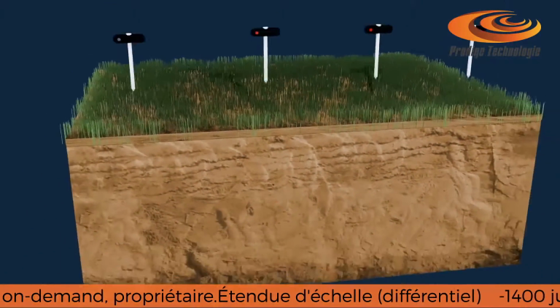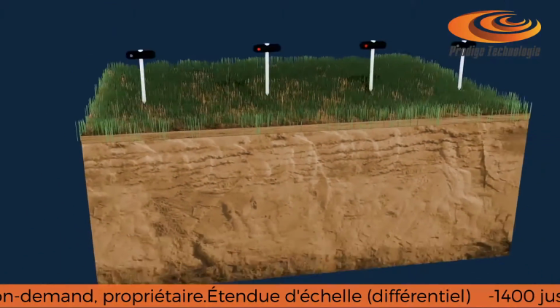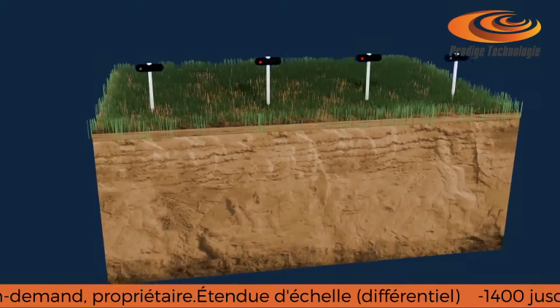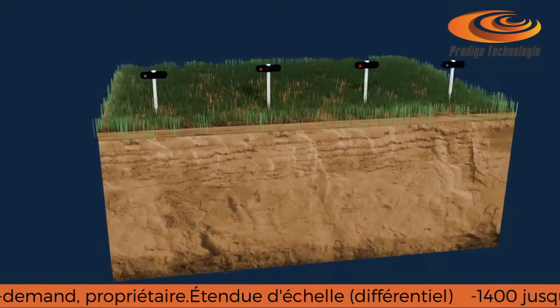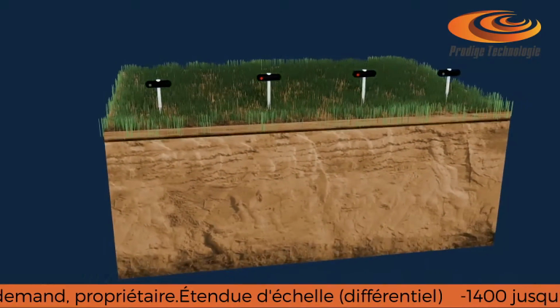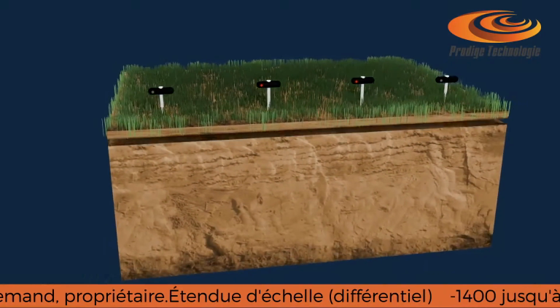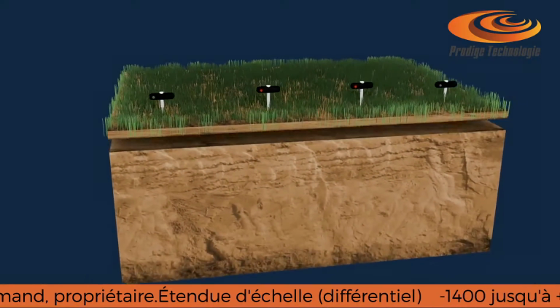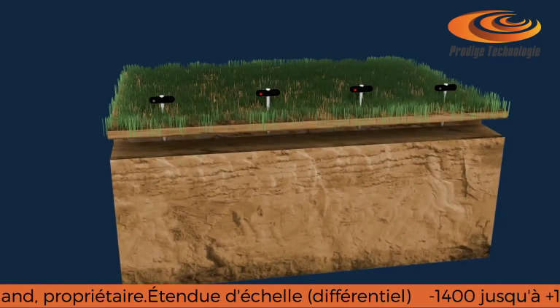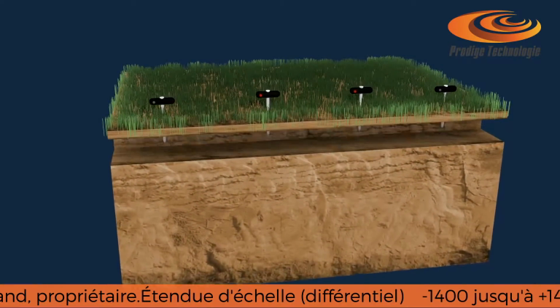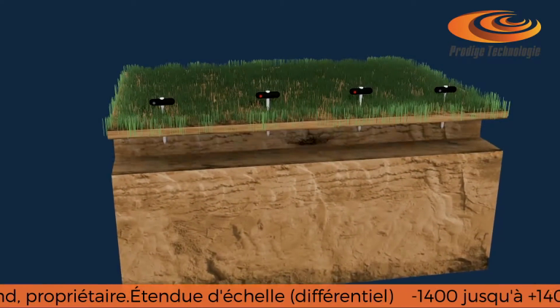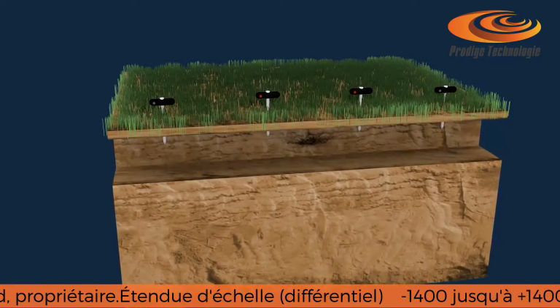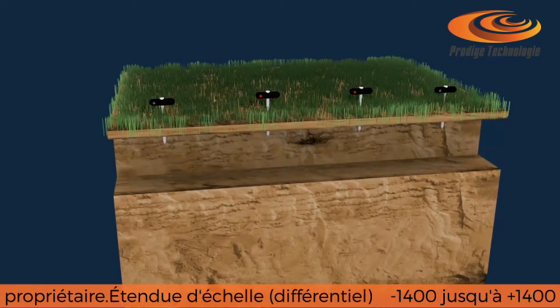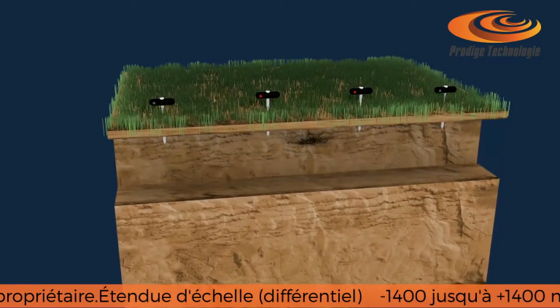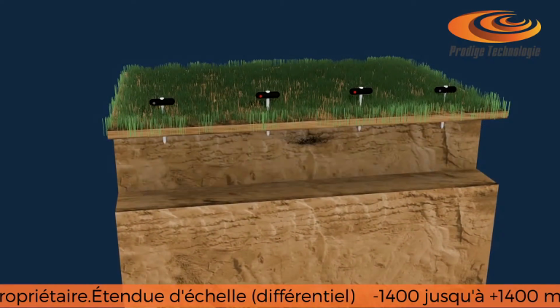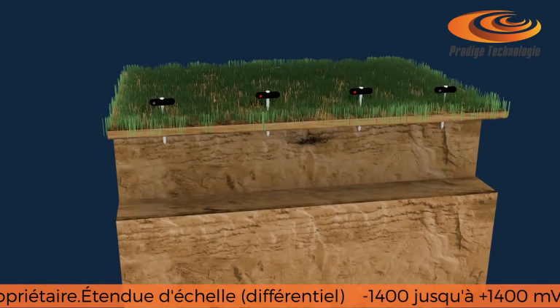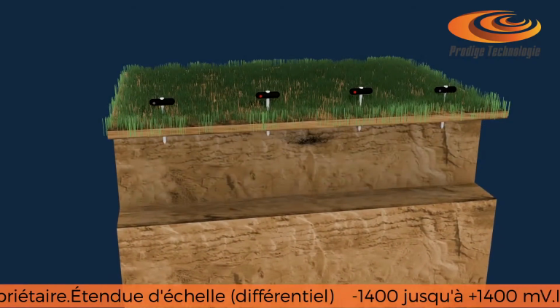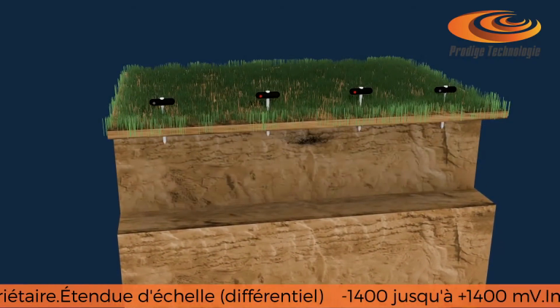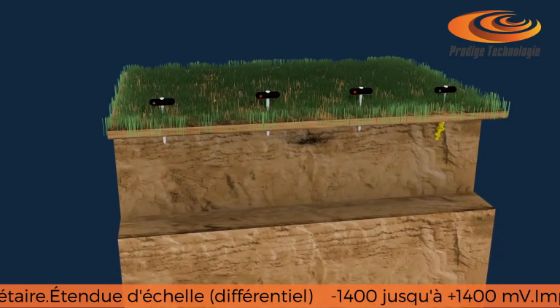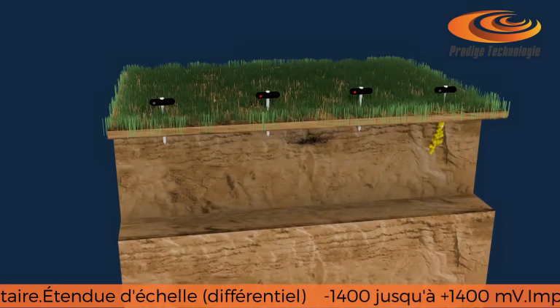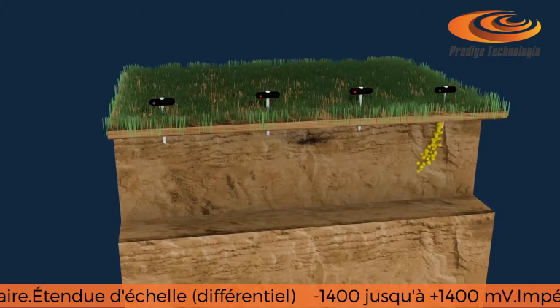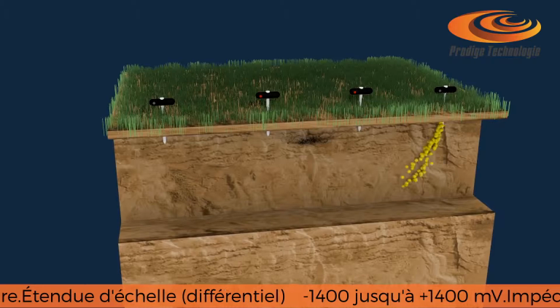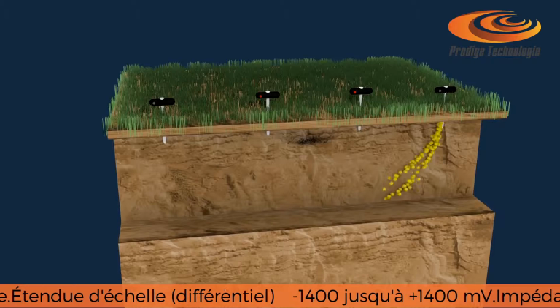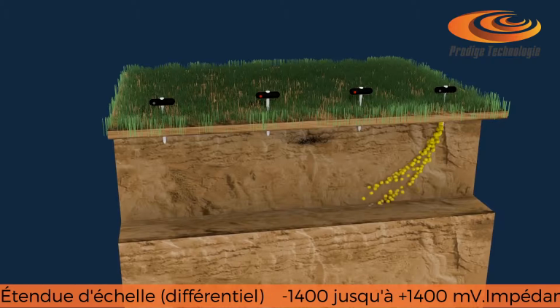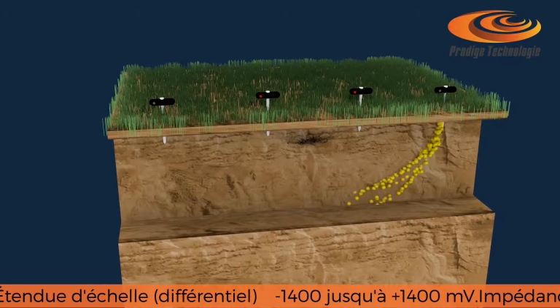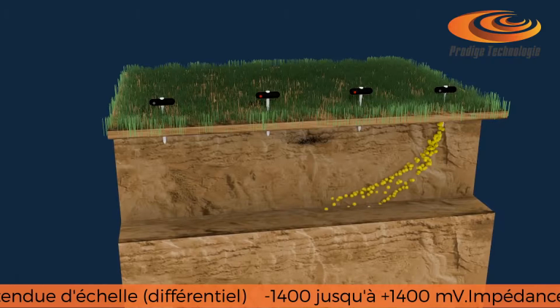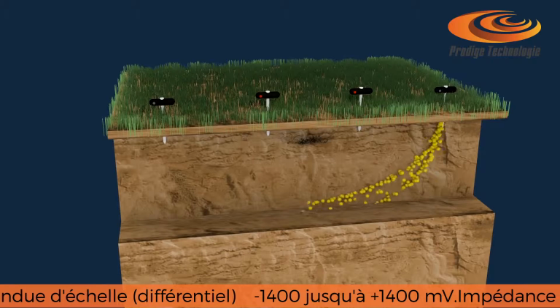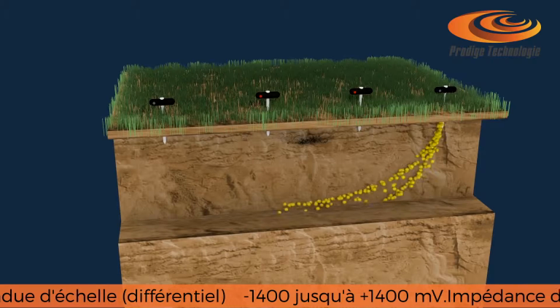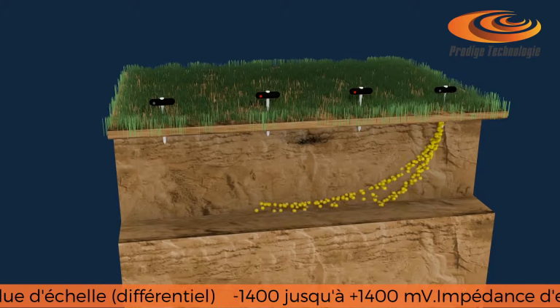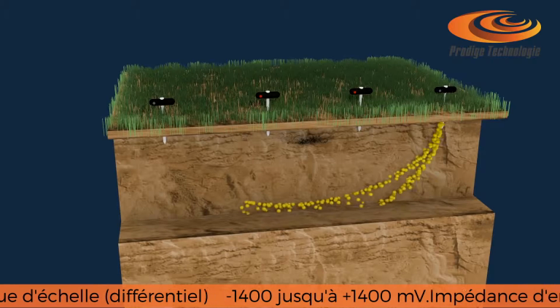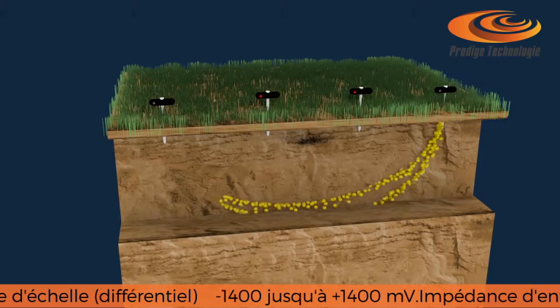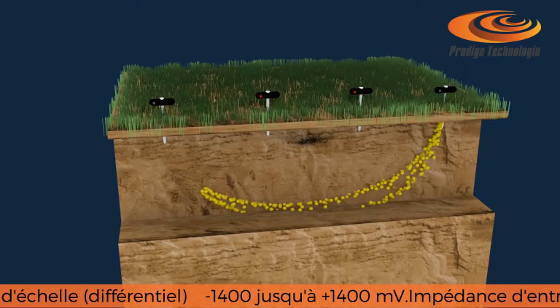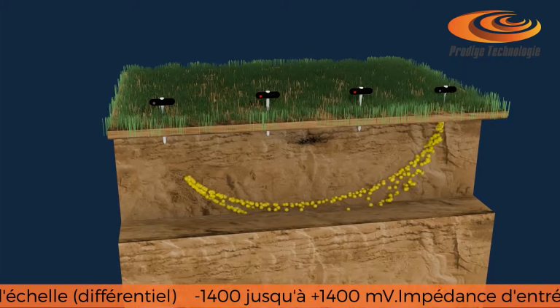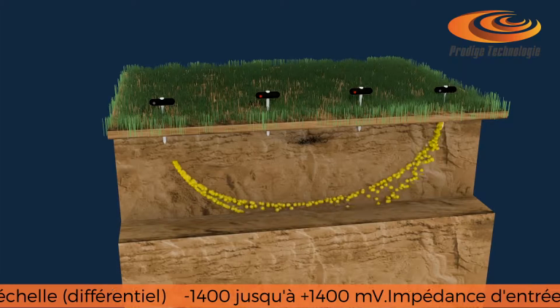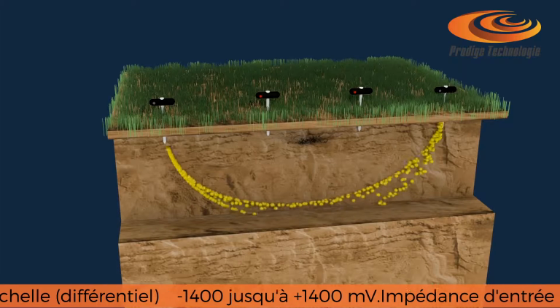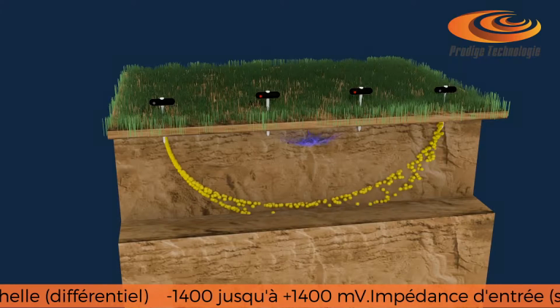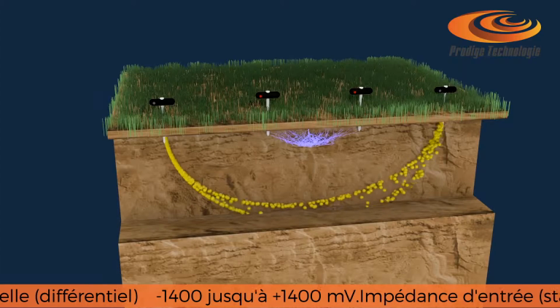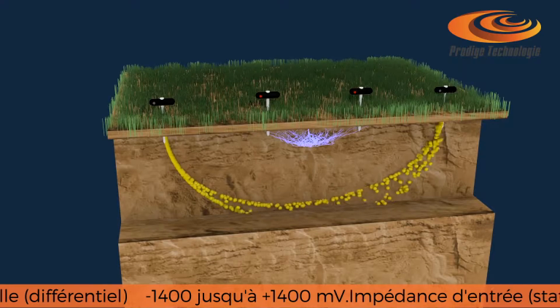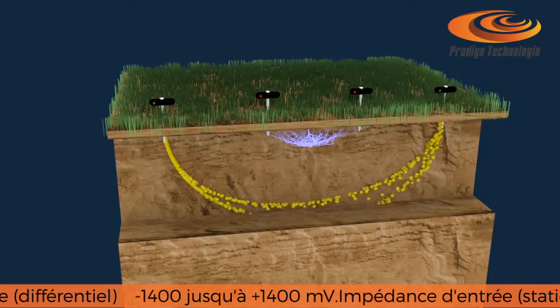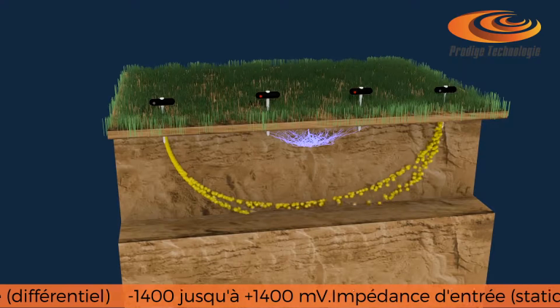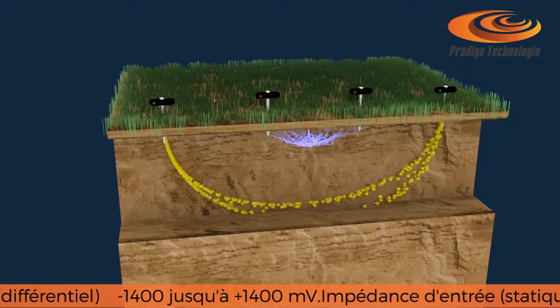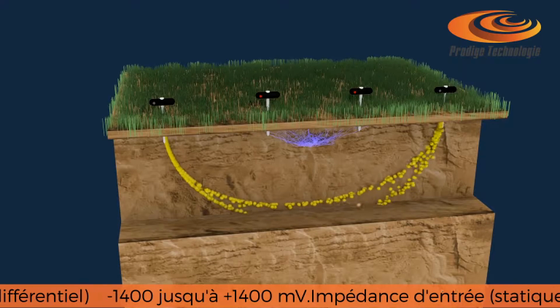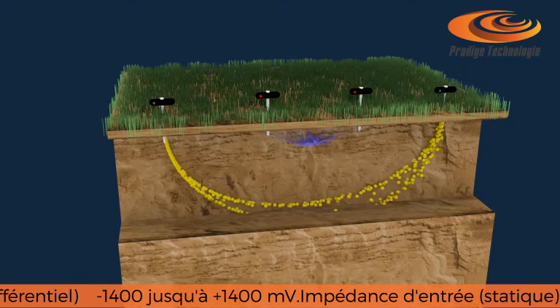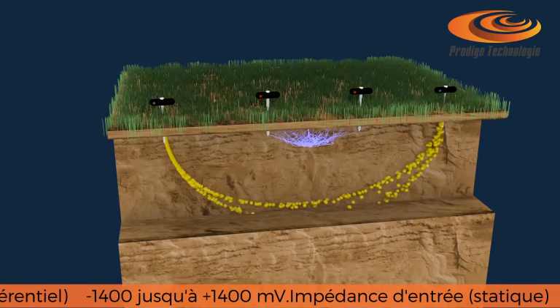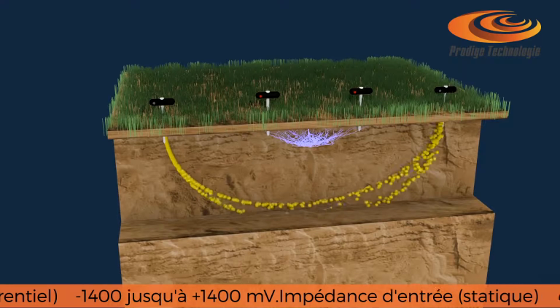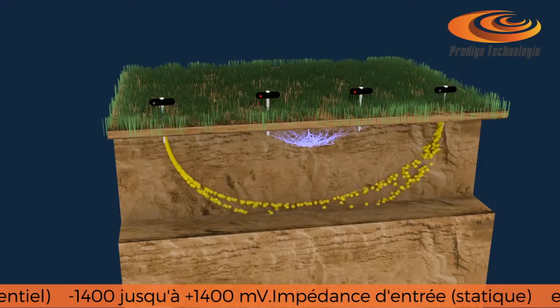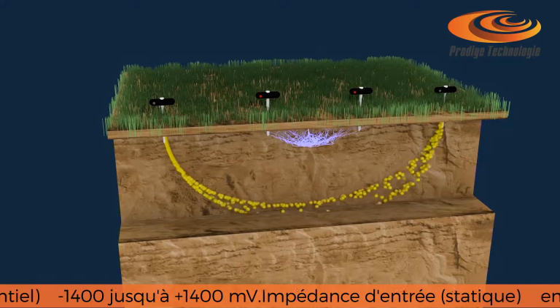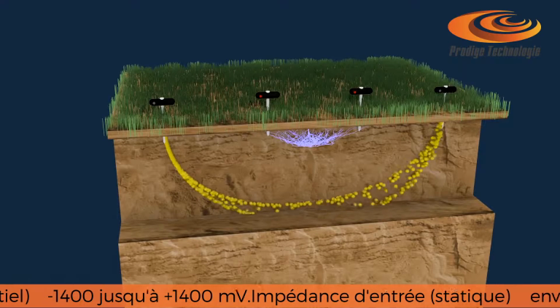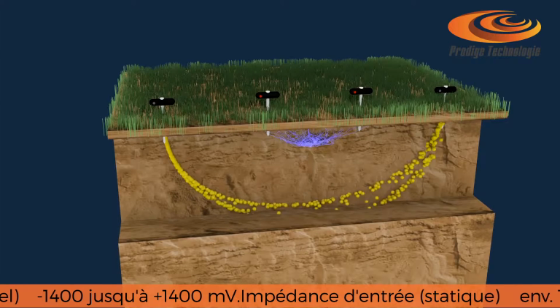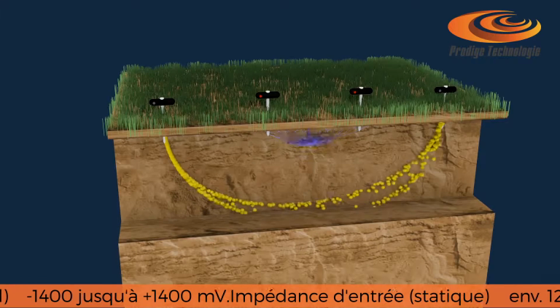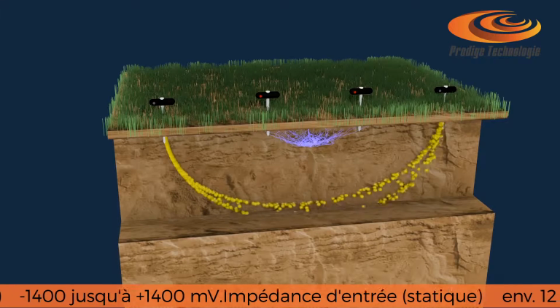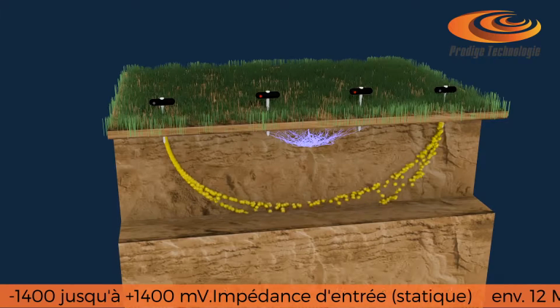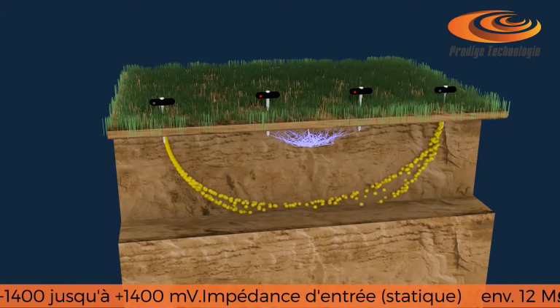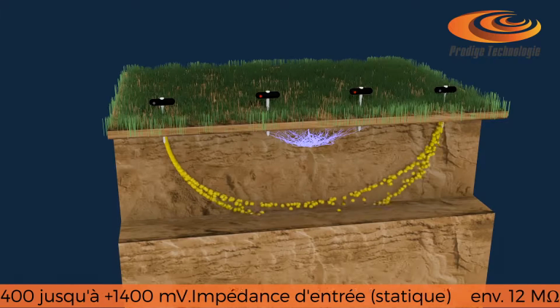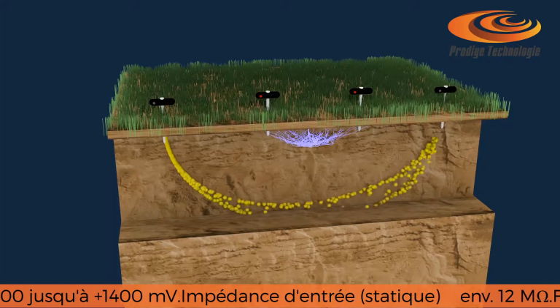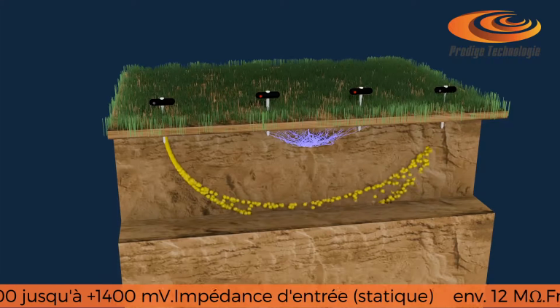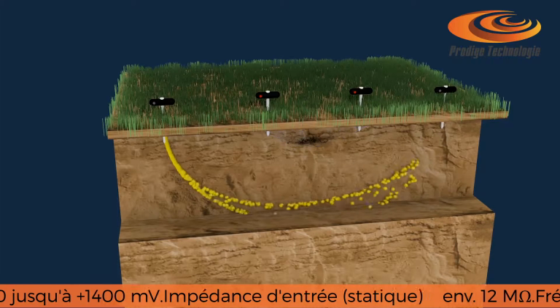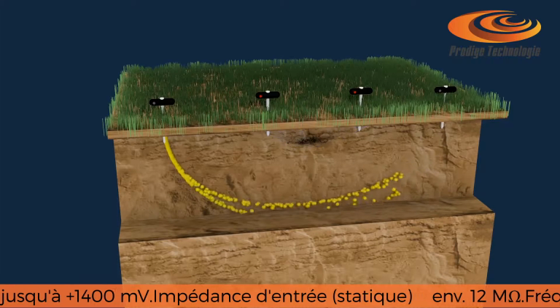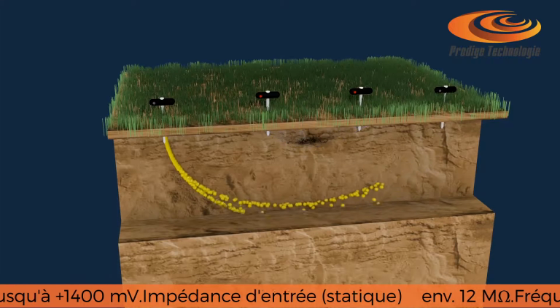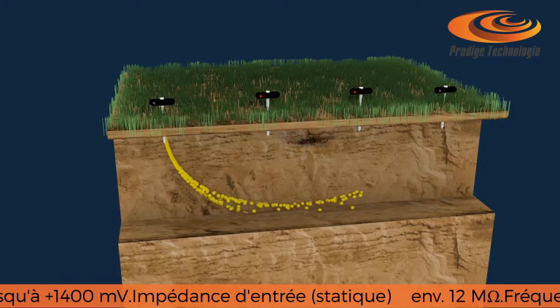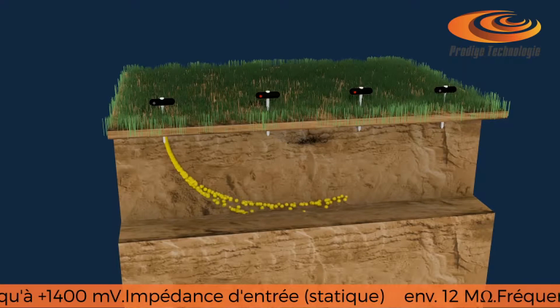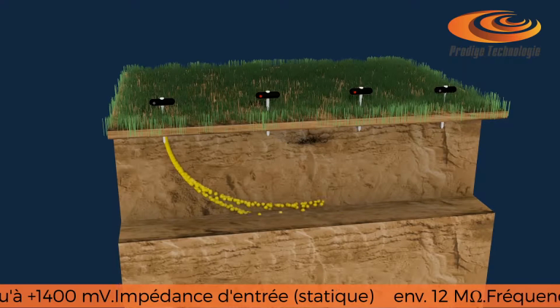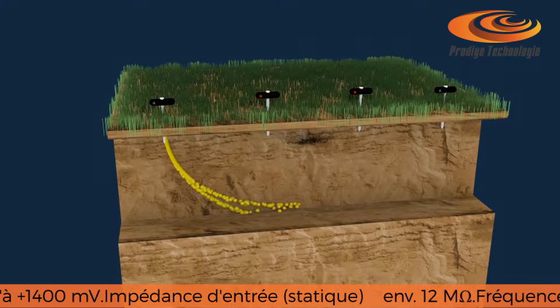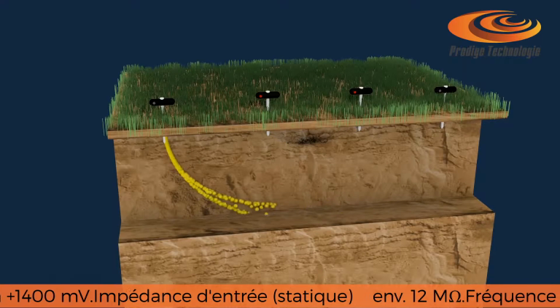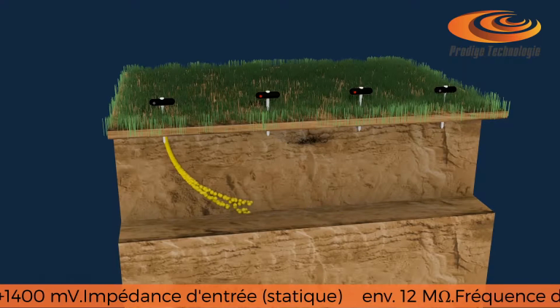During the measurement, electrical current is injected into the underground soil, where the potential difference will be measured.